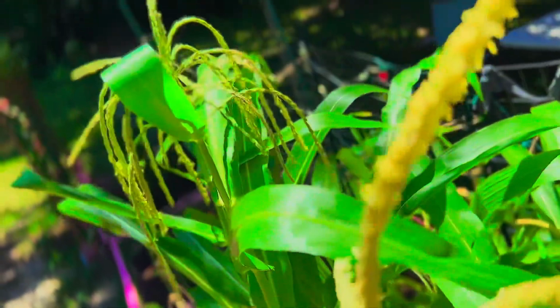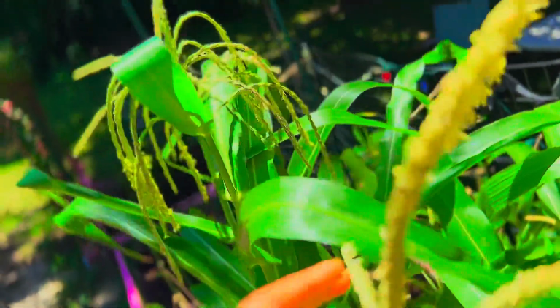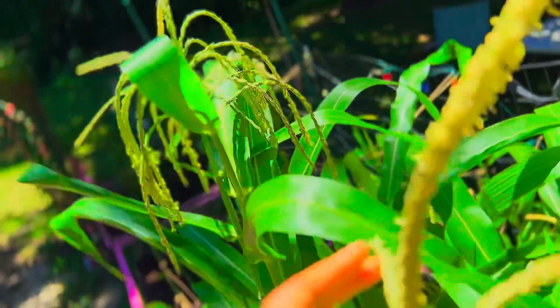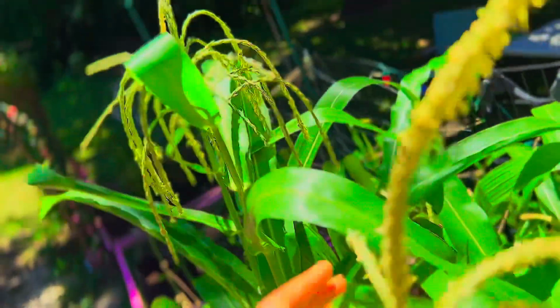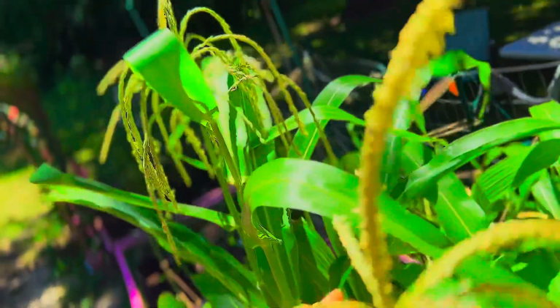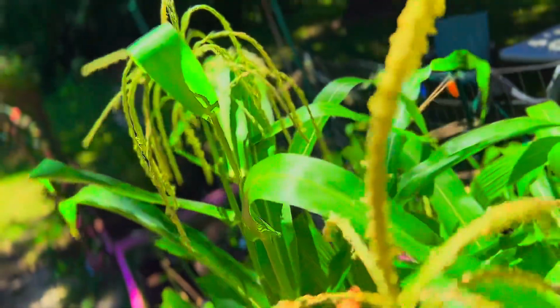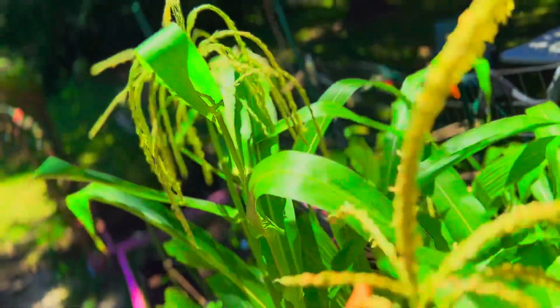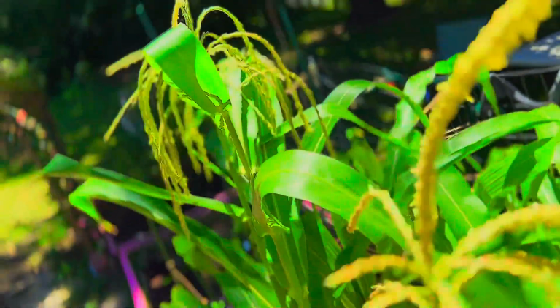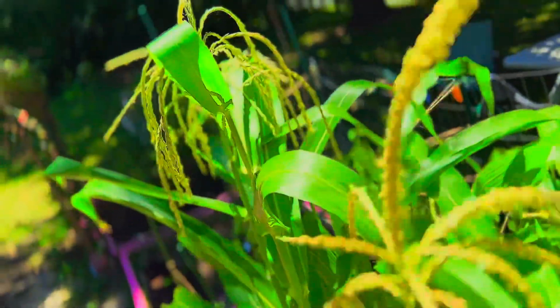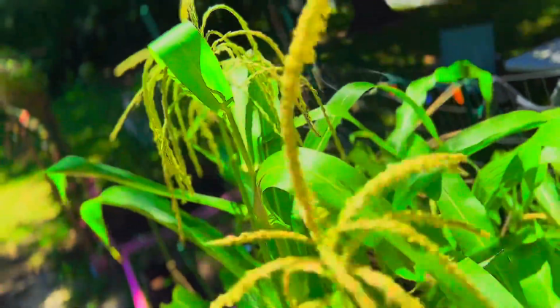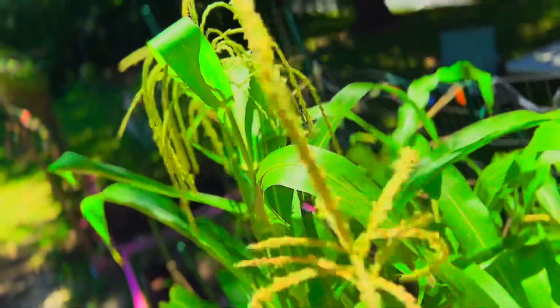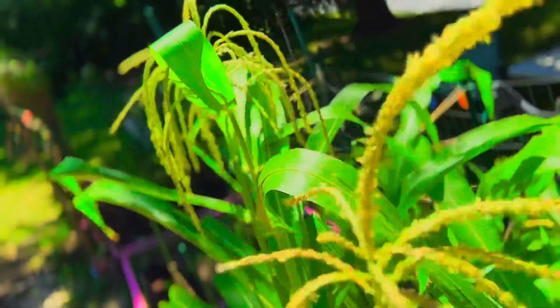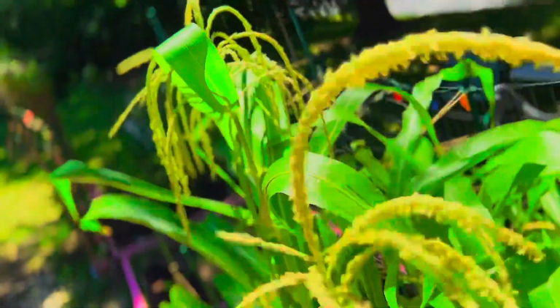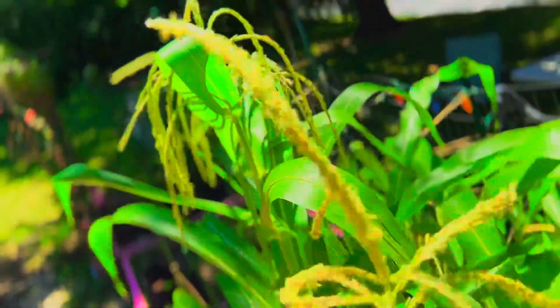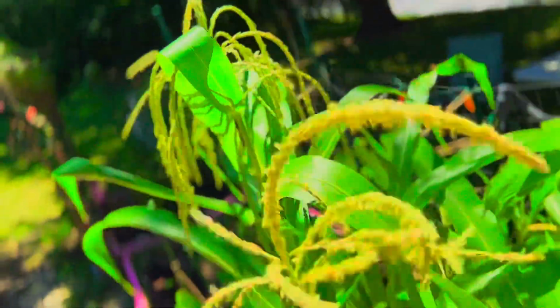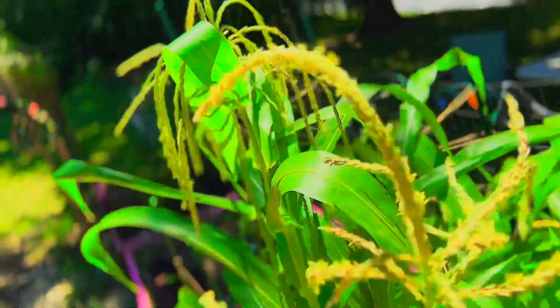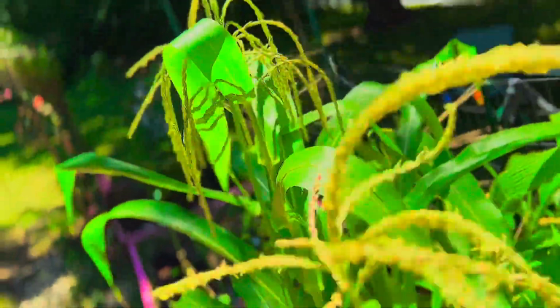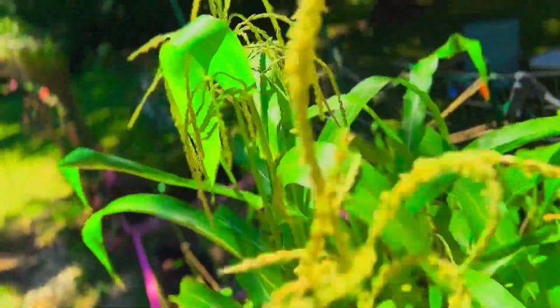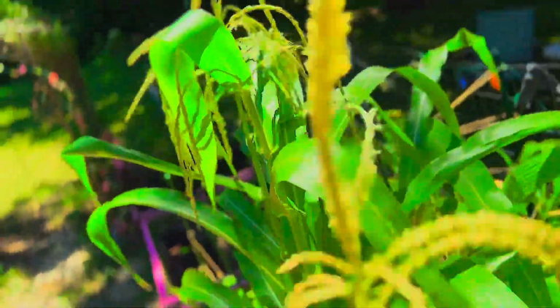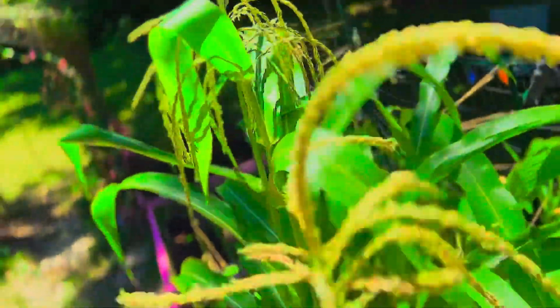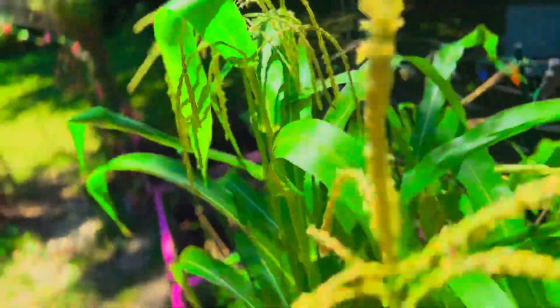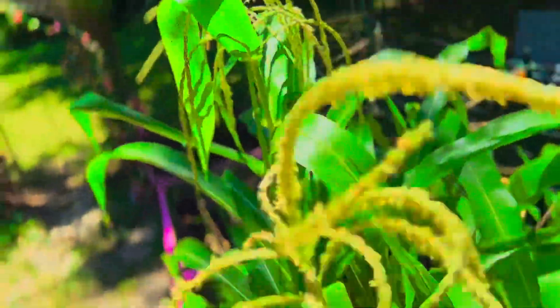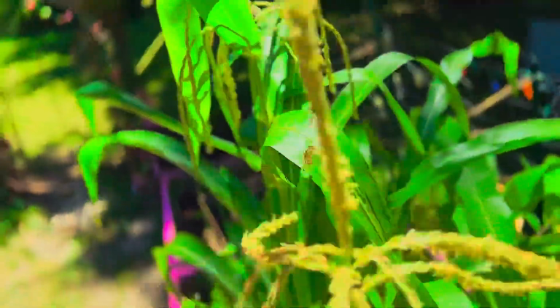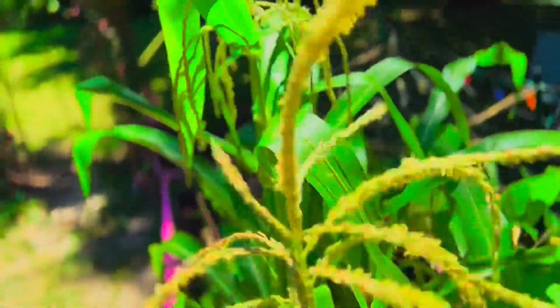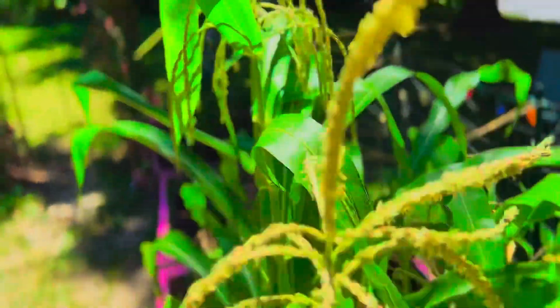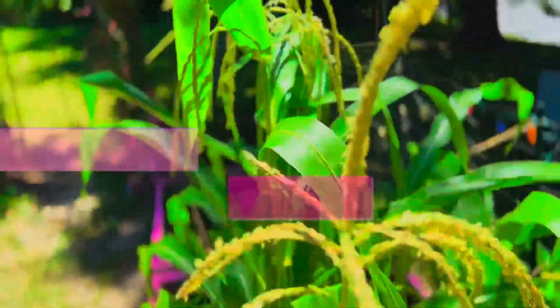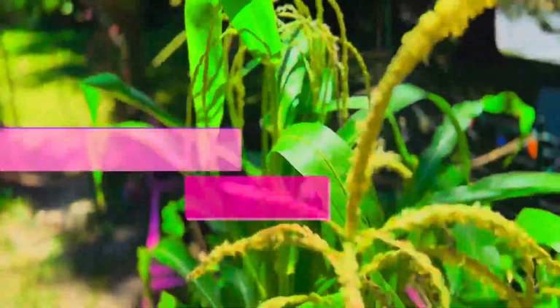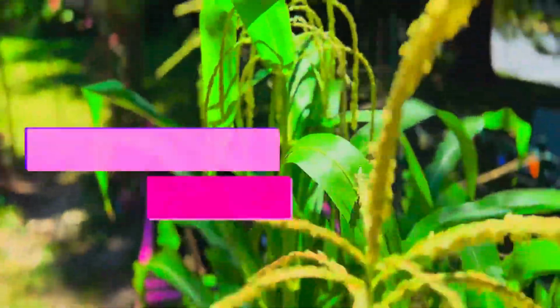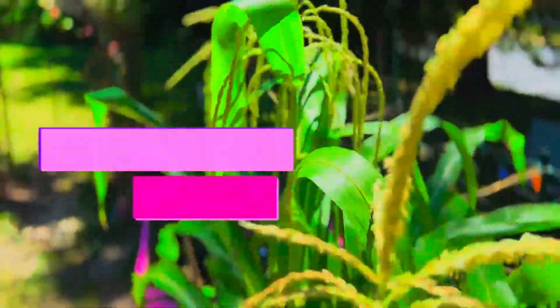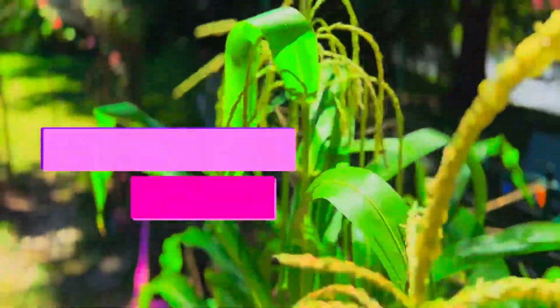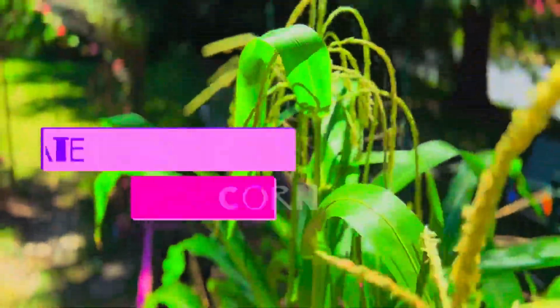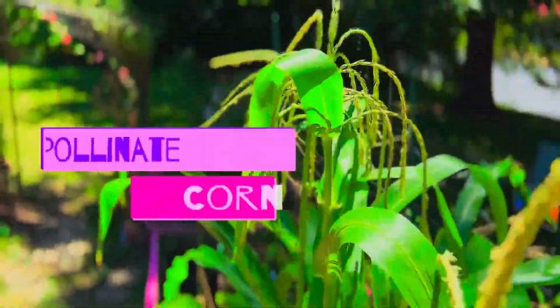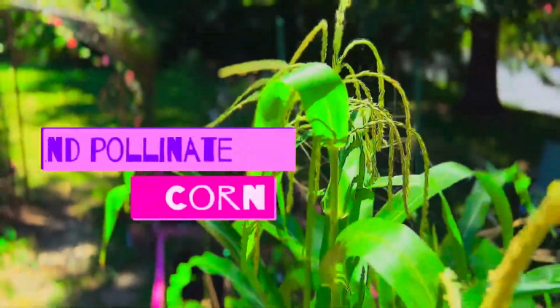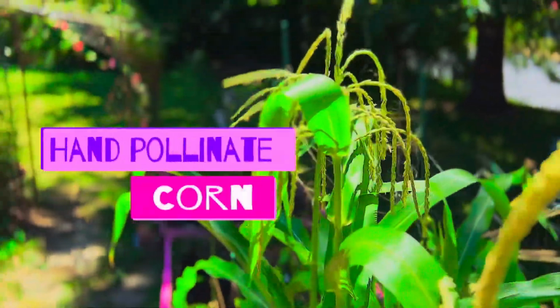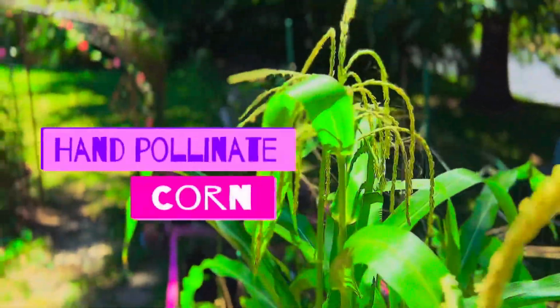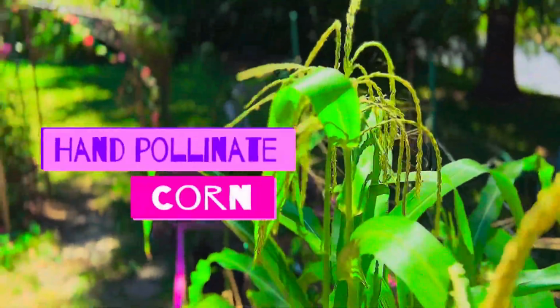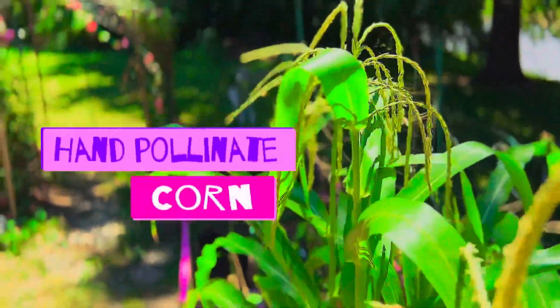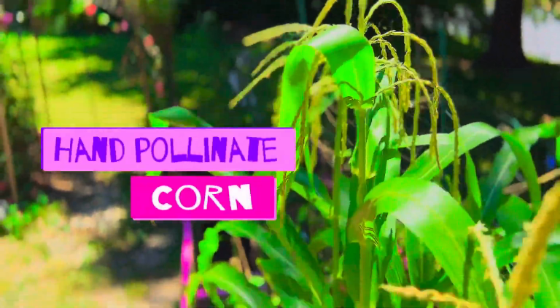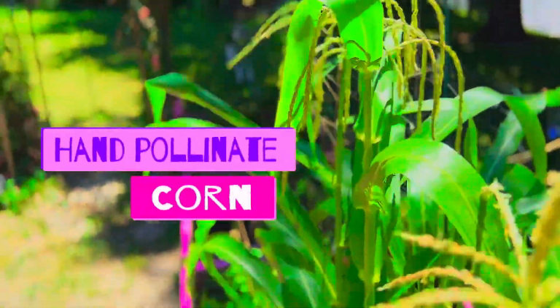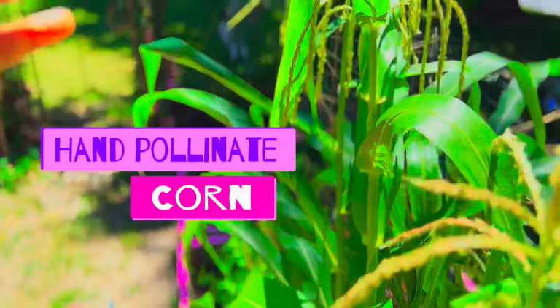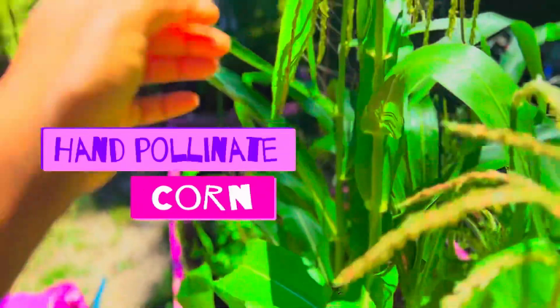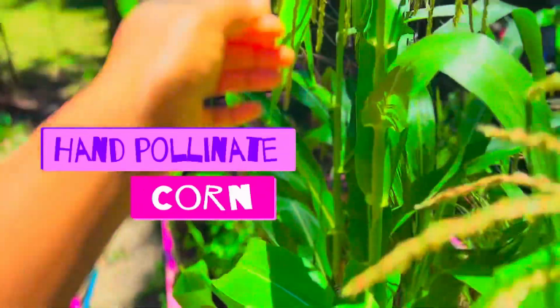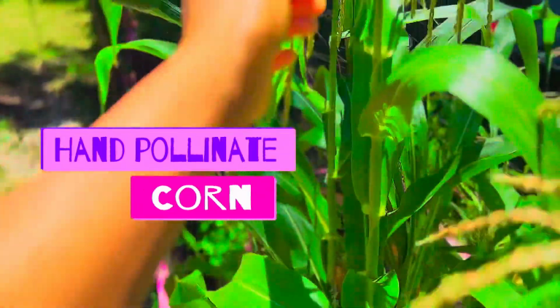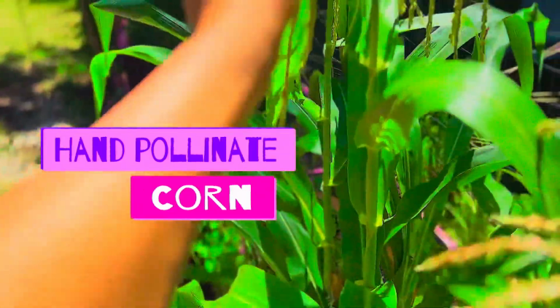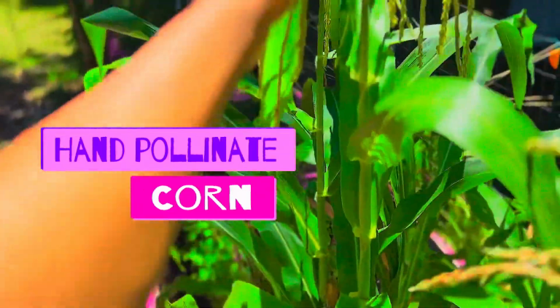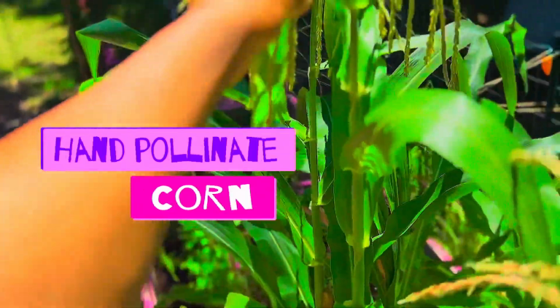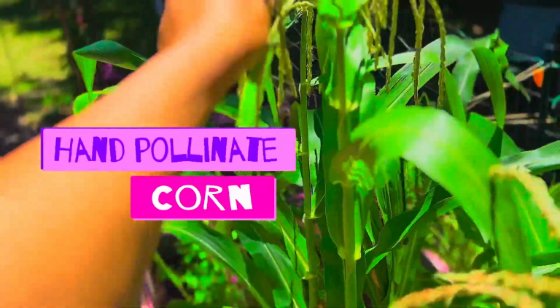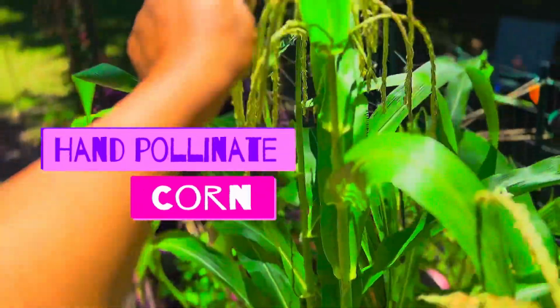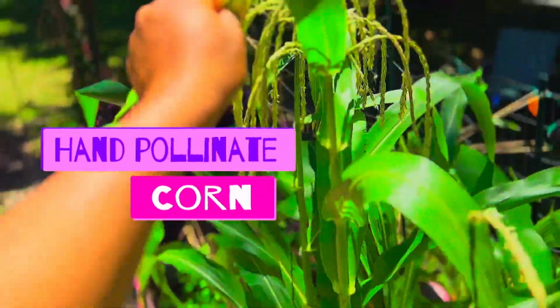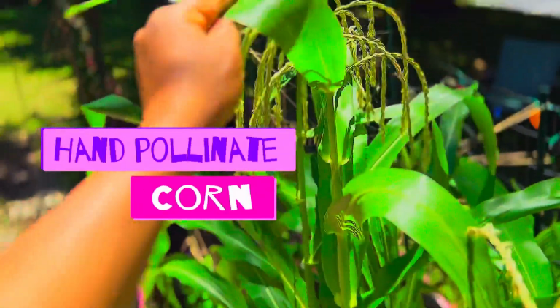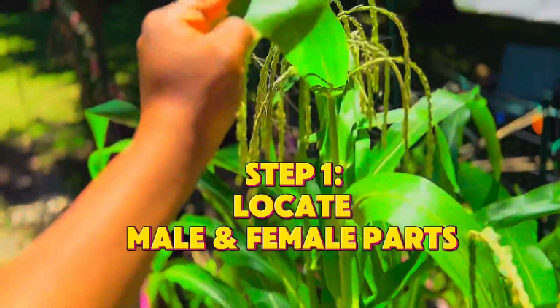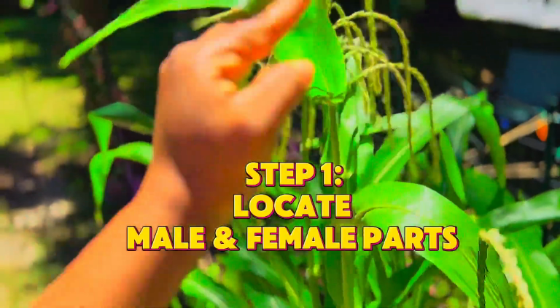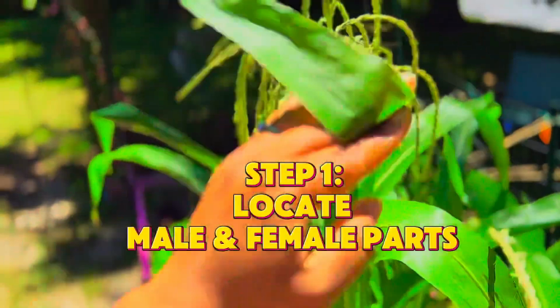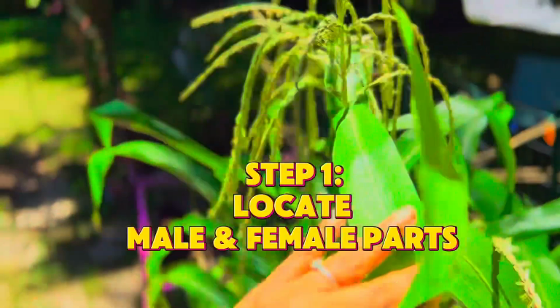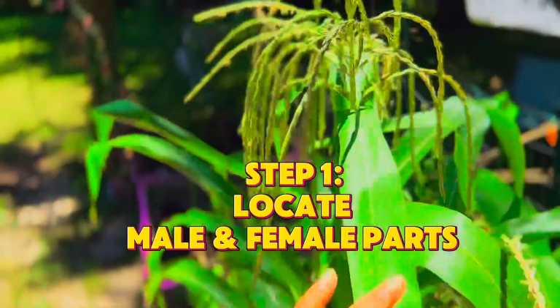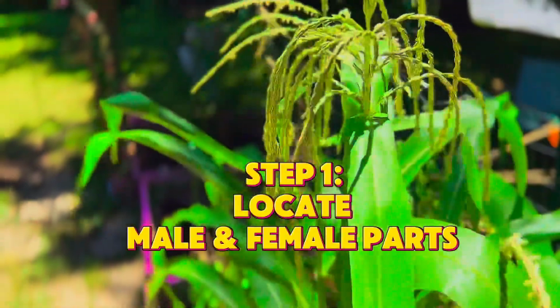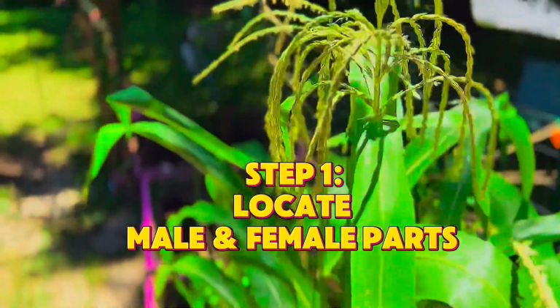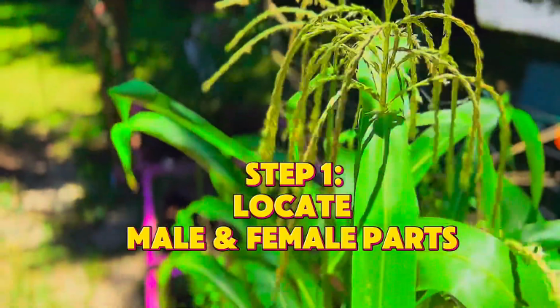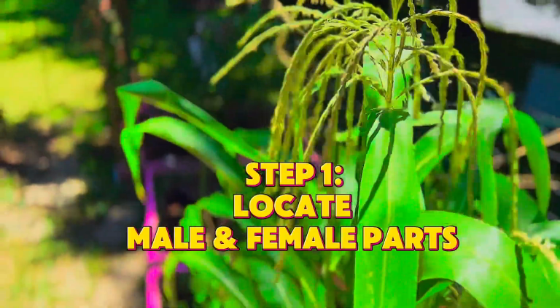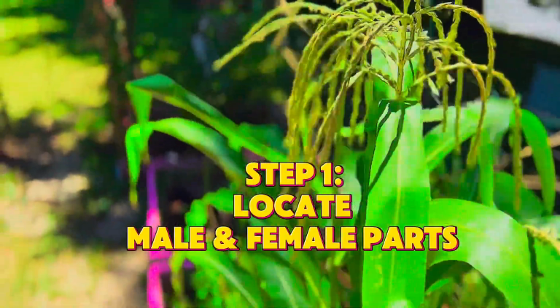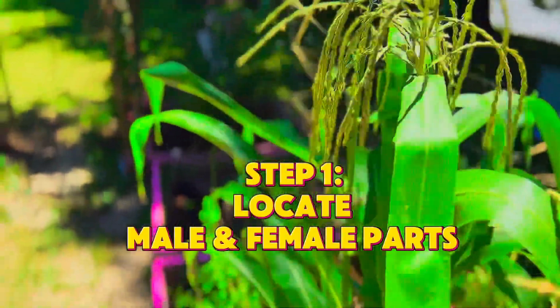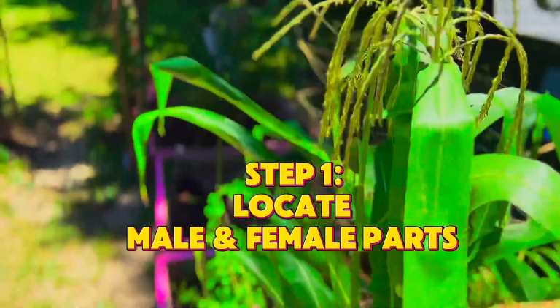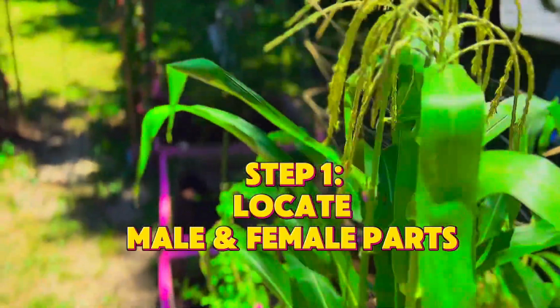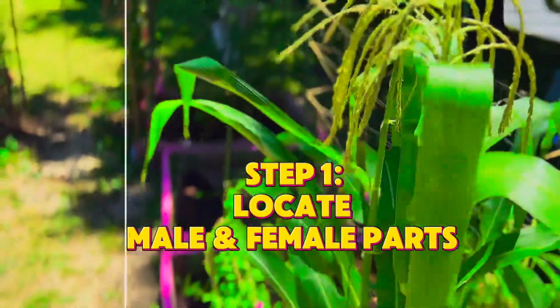Hey guys, welcome back. Today we are going to show you how to hand pollinate your corn.